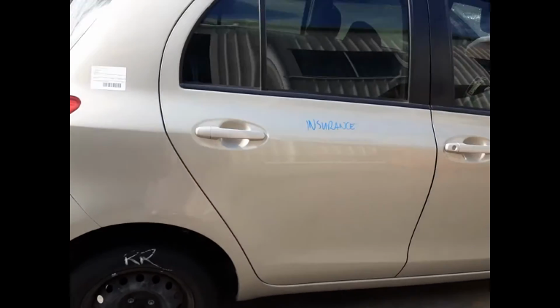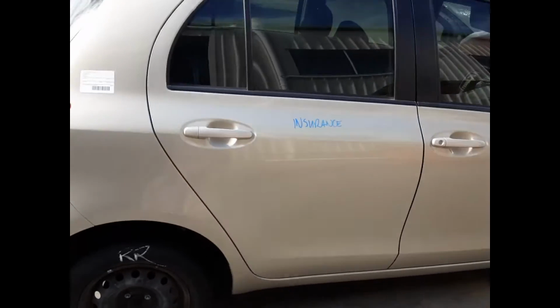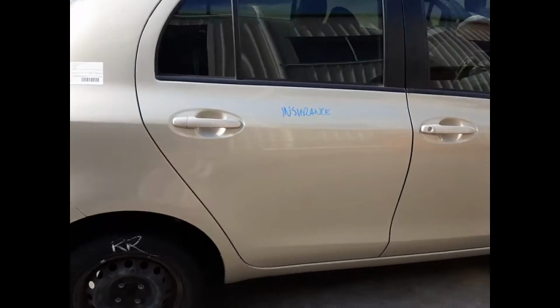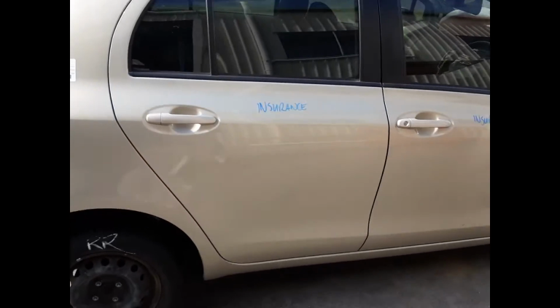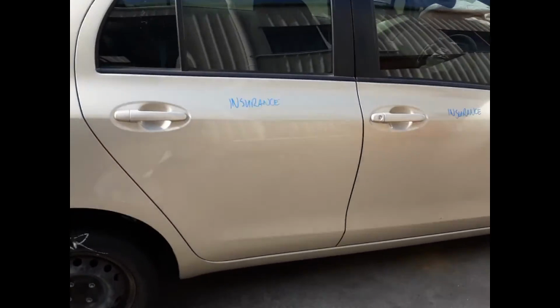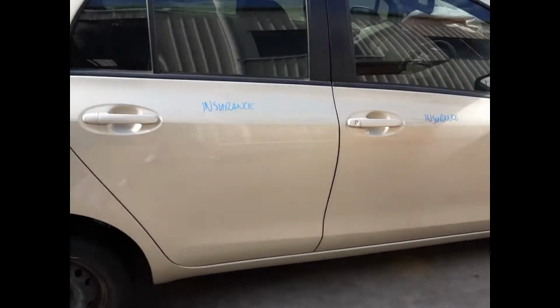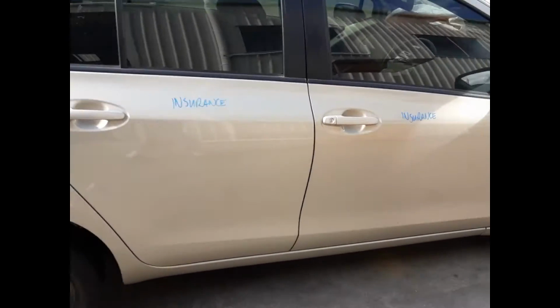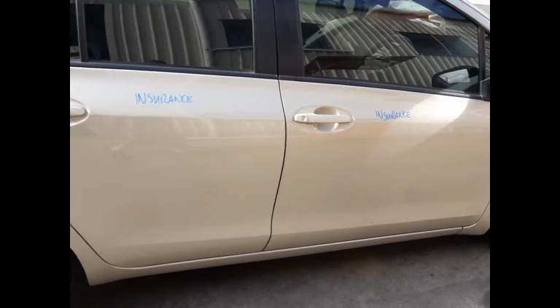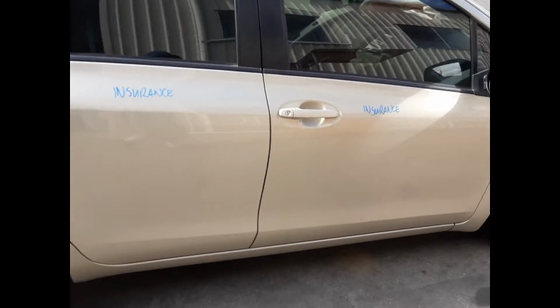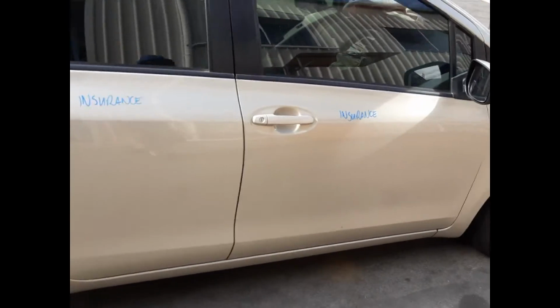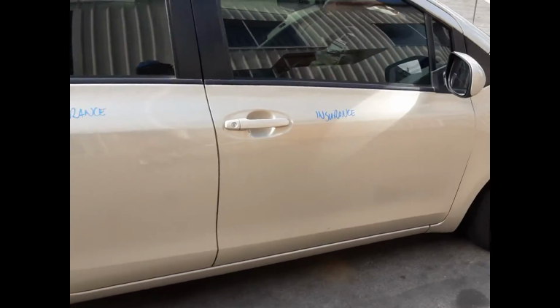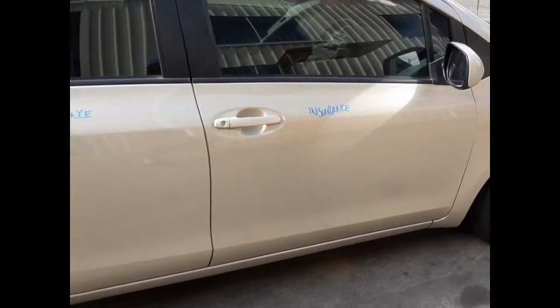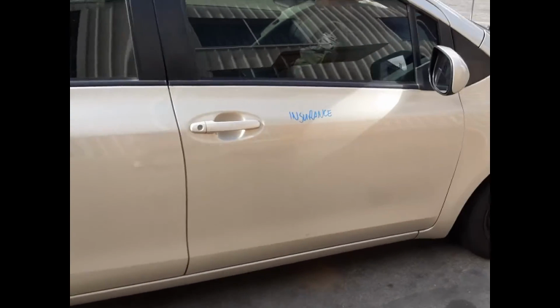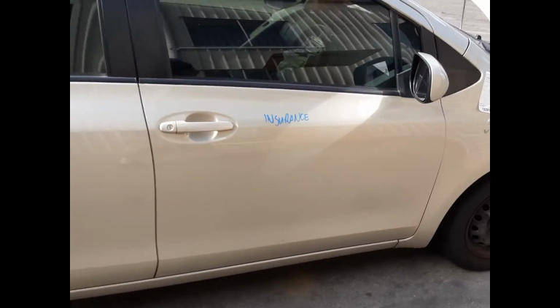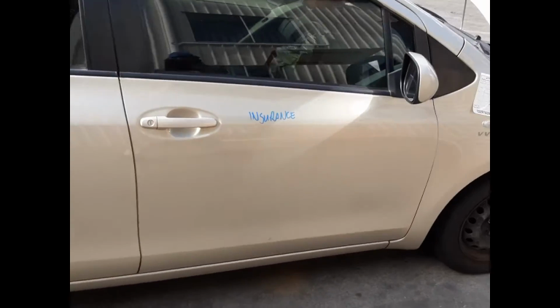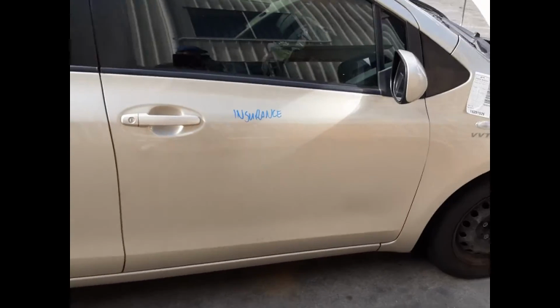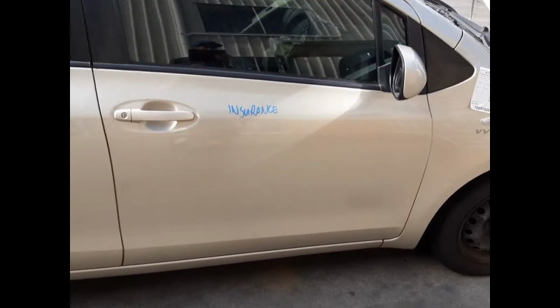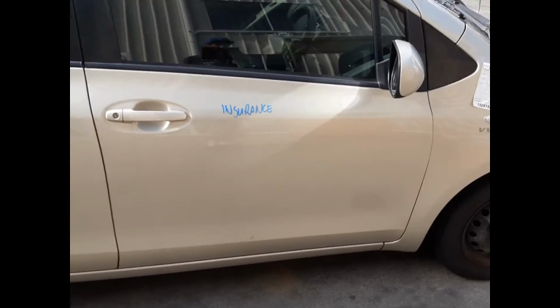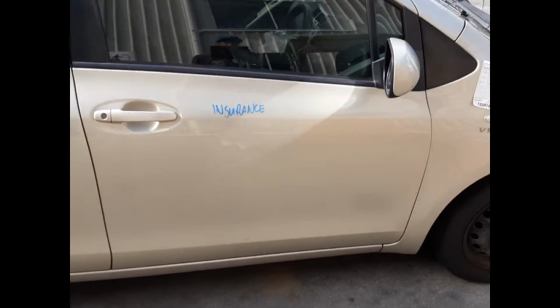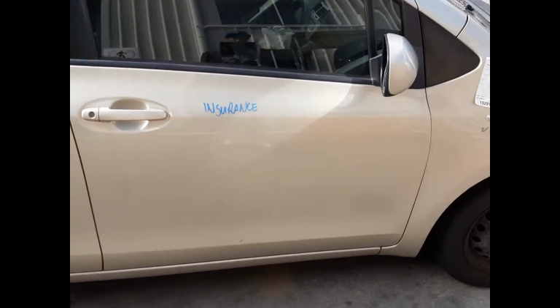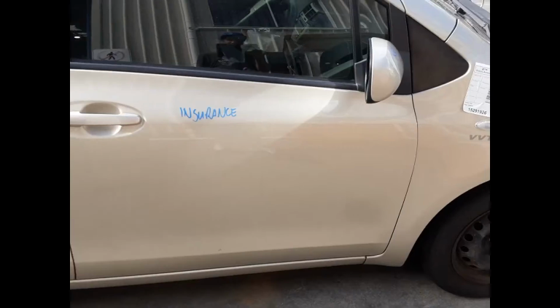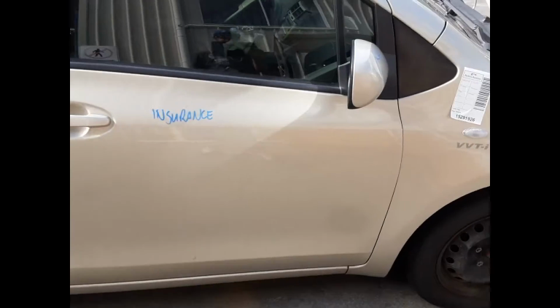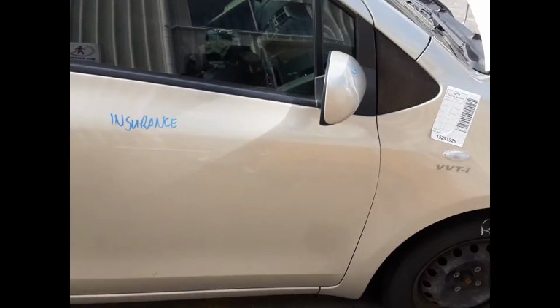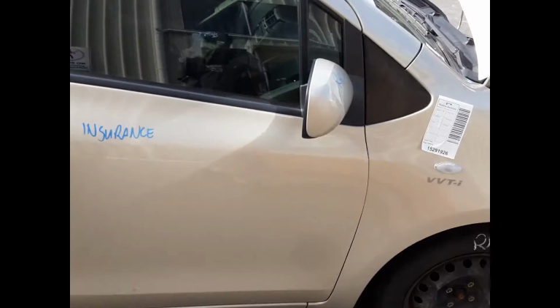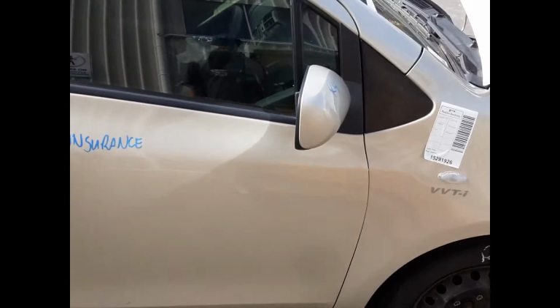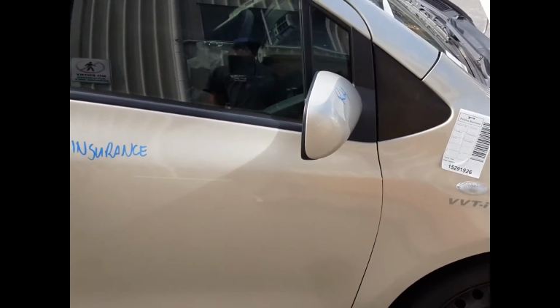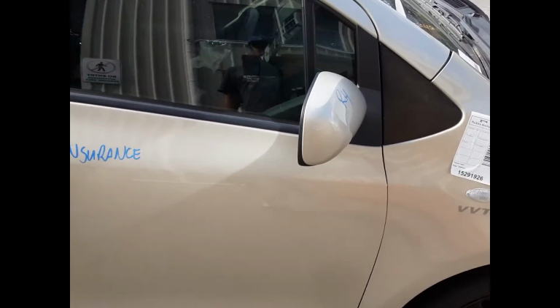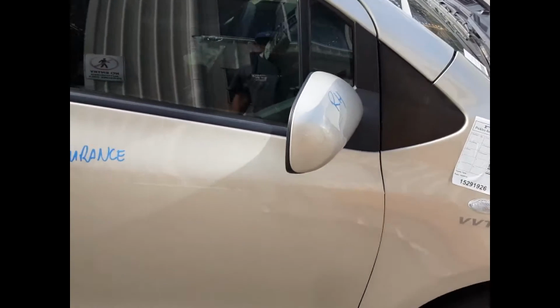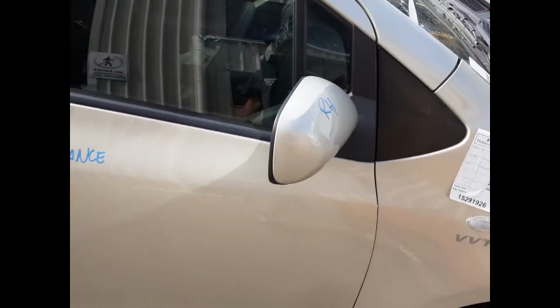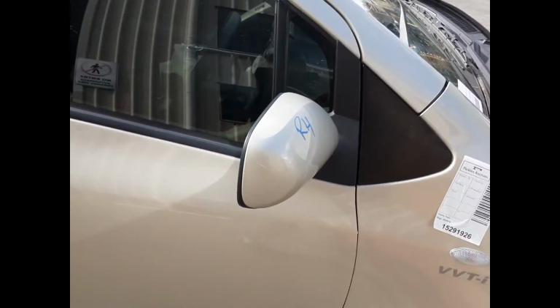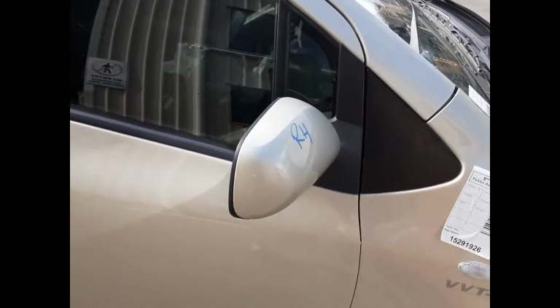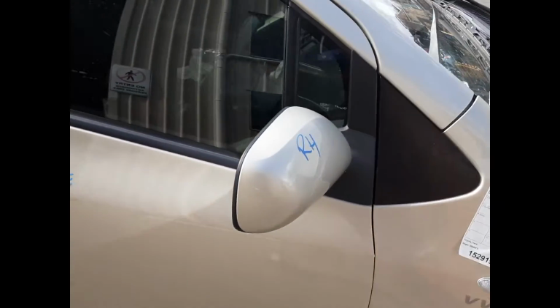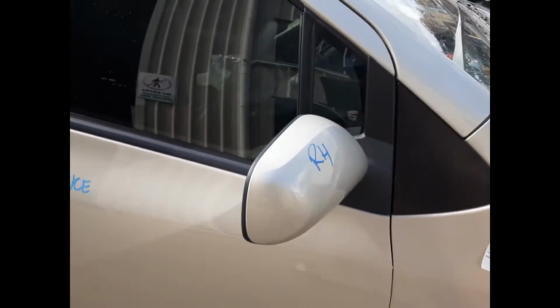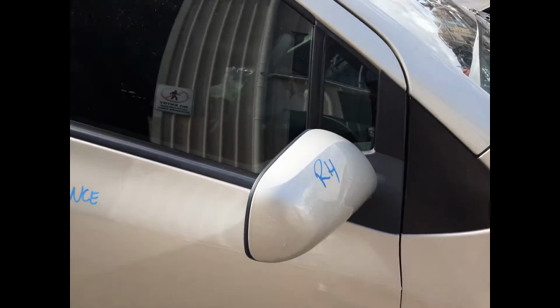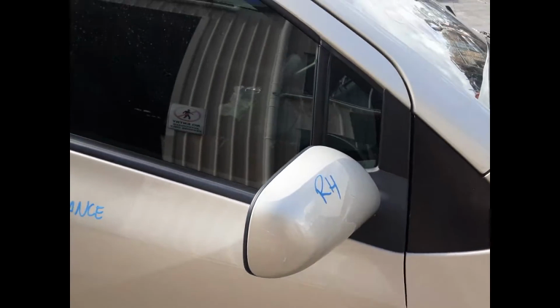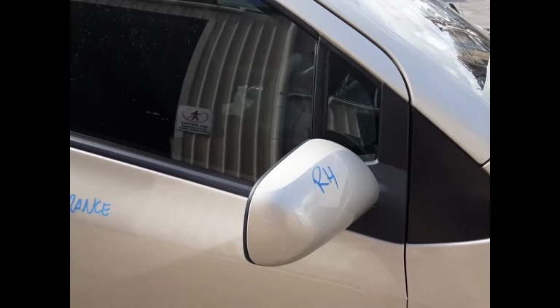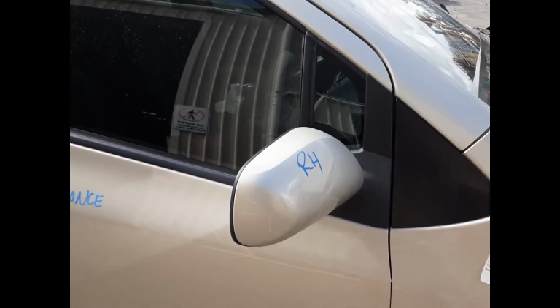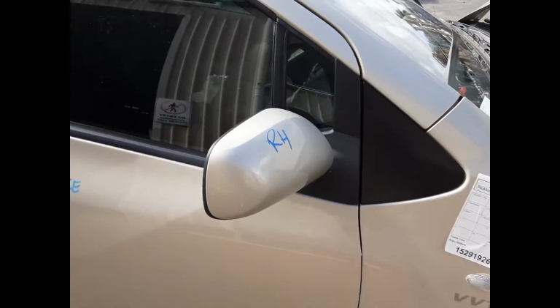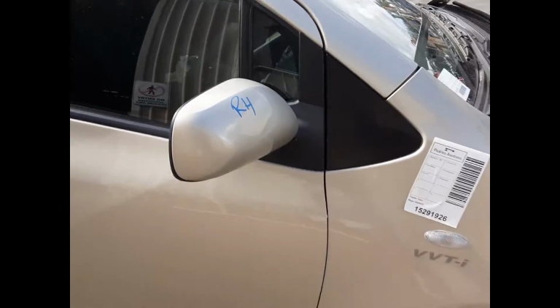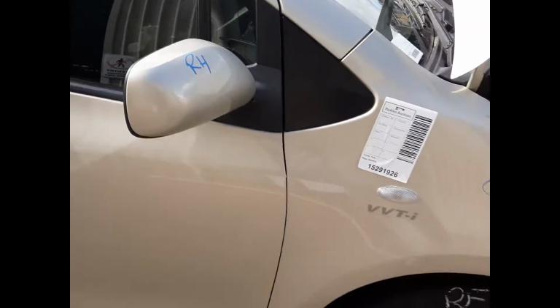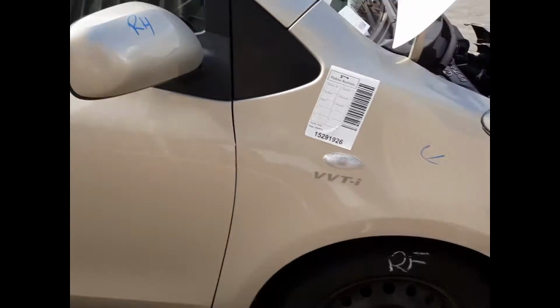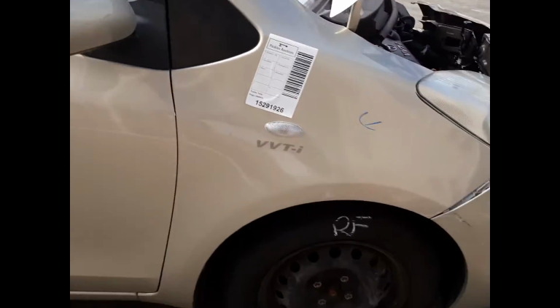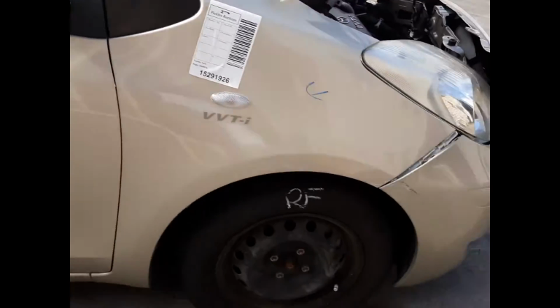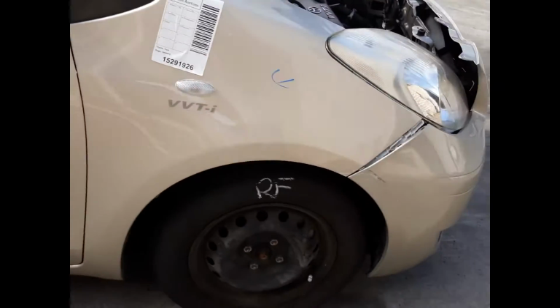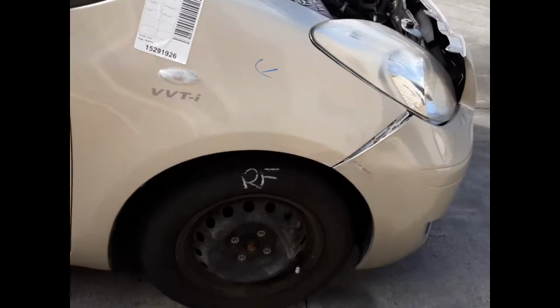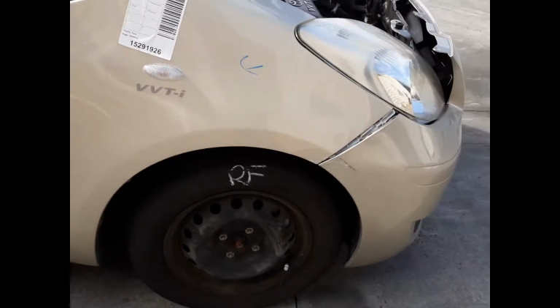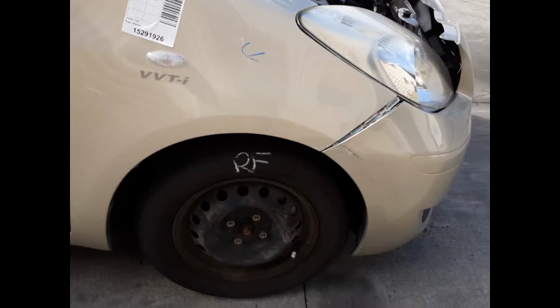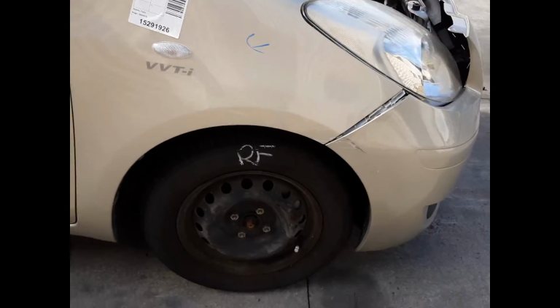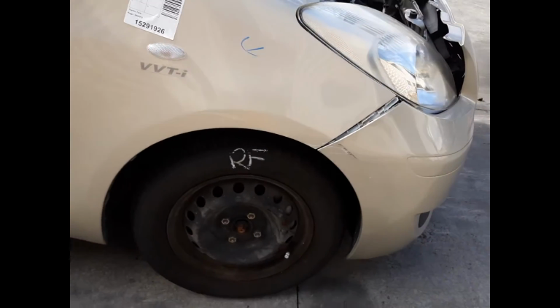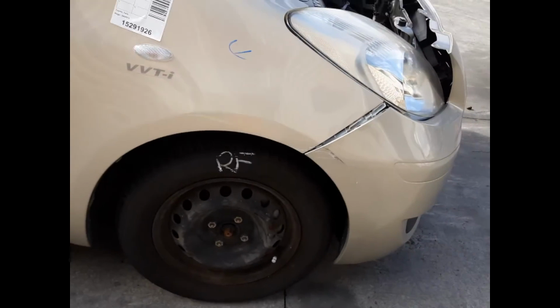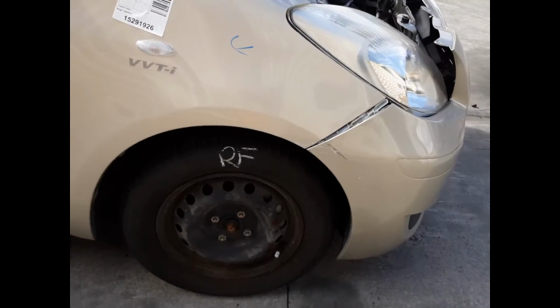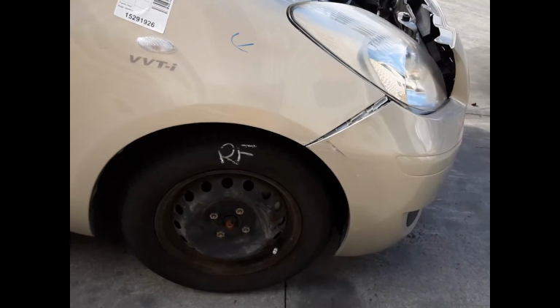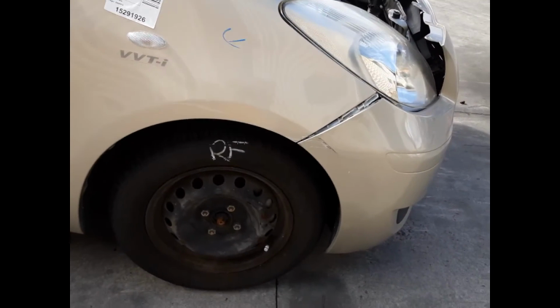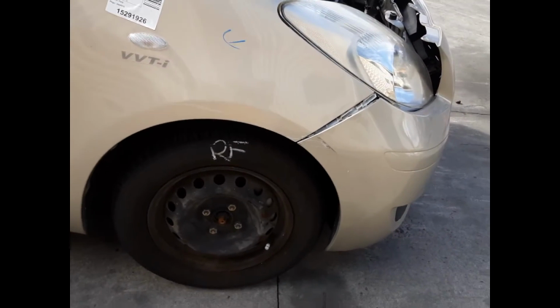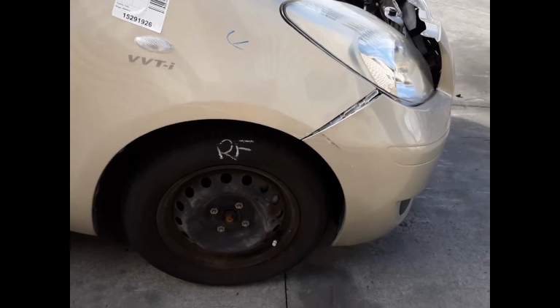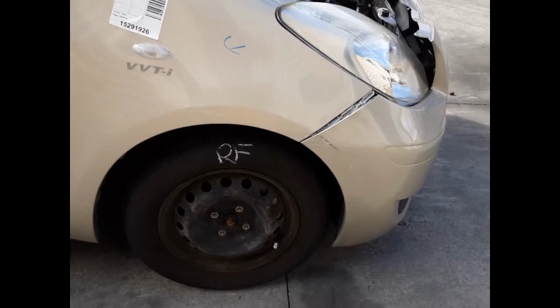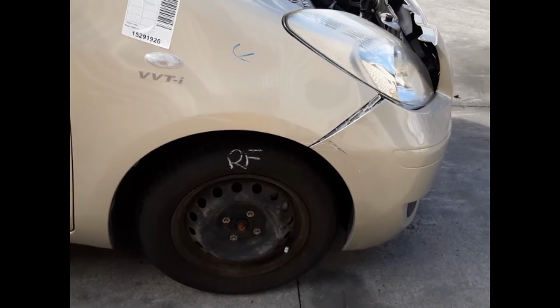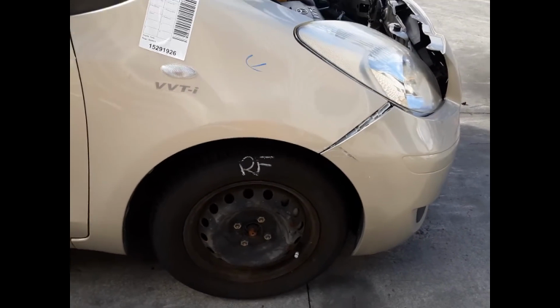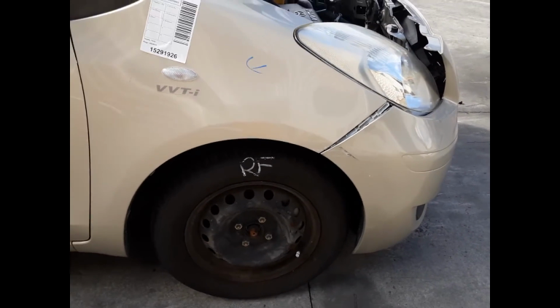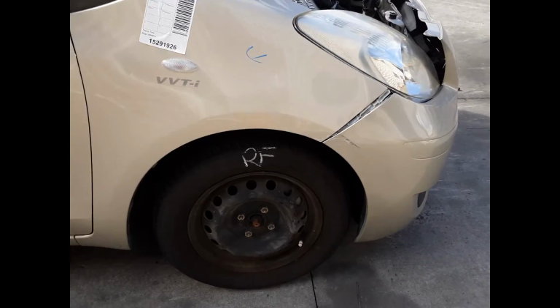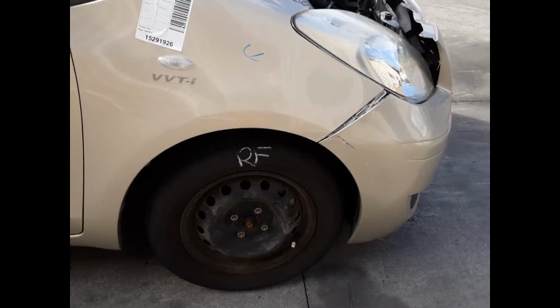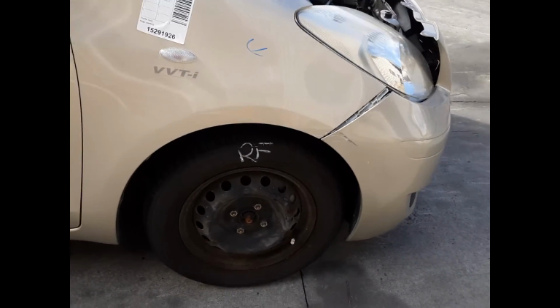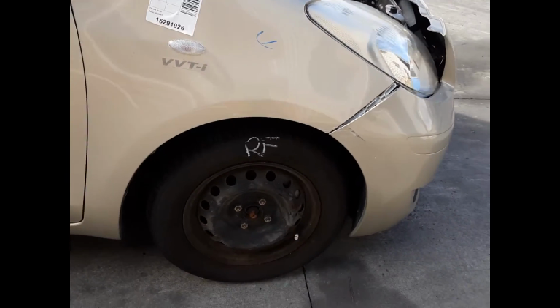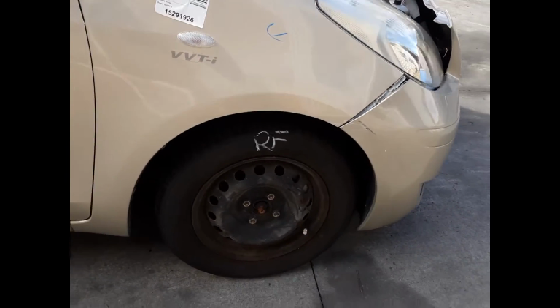Both right-hand doors appear to have no damage. Right power door mirror and a right front 14-inch steel rim with a good tyre.